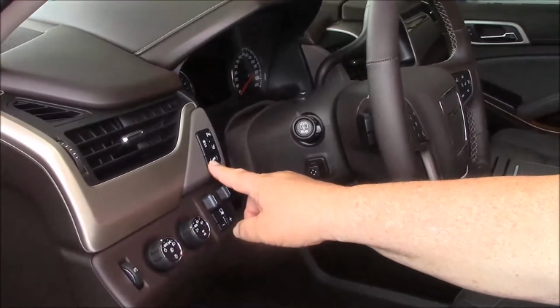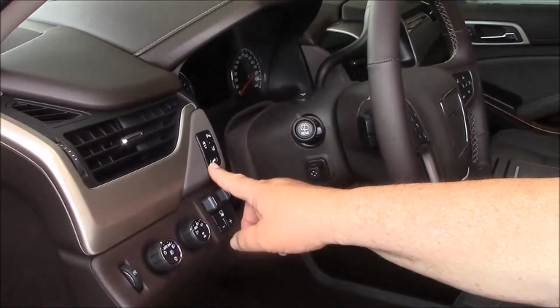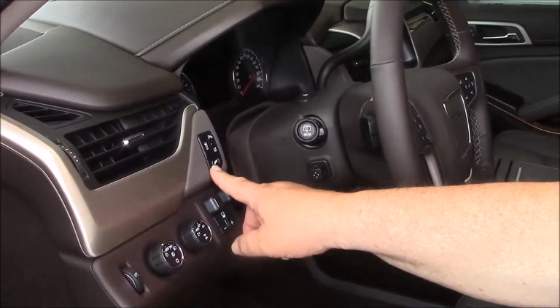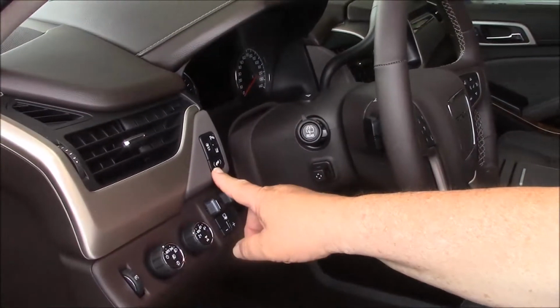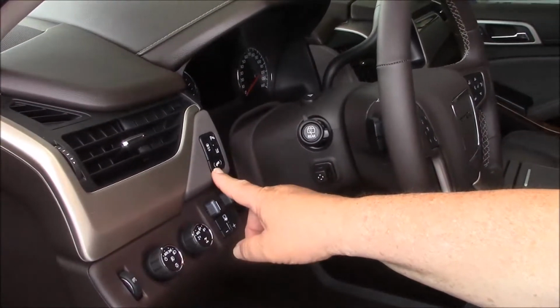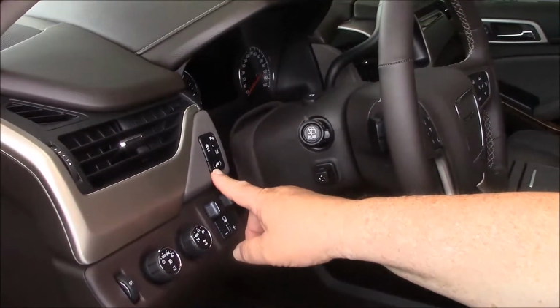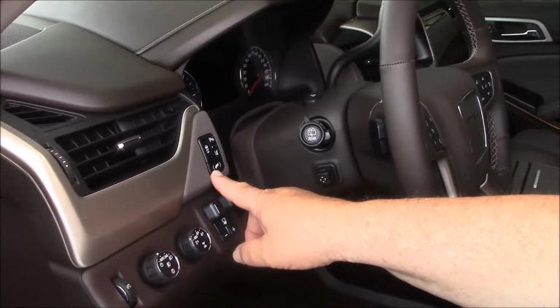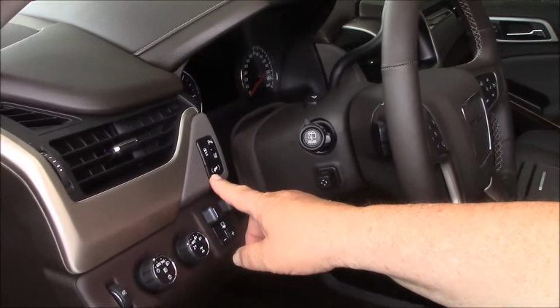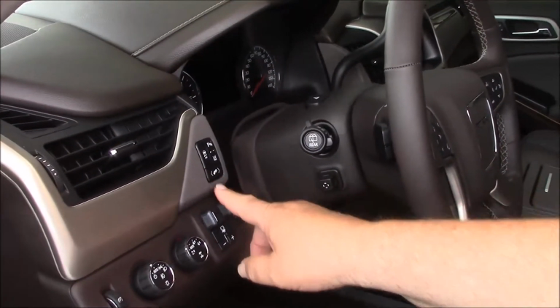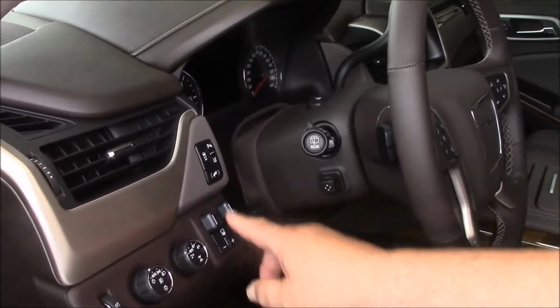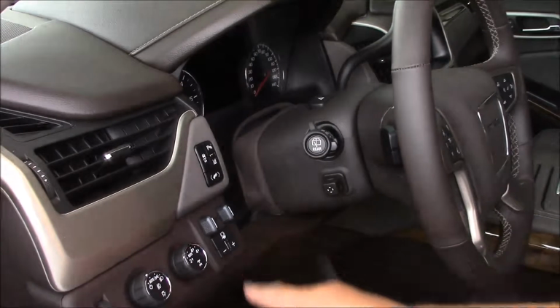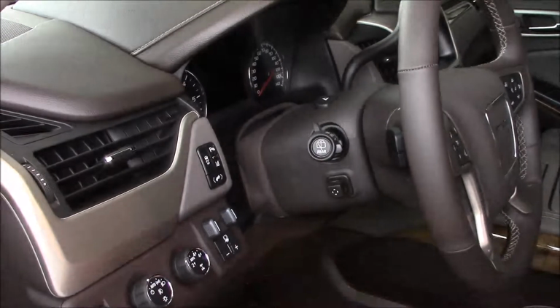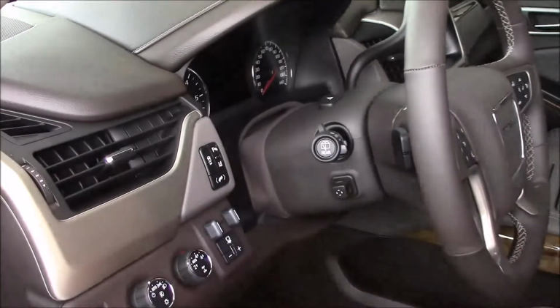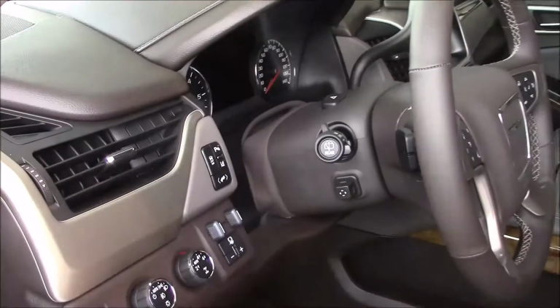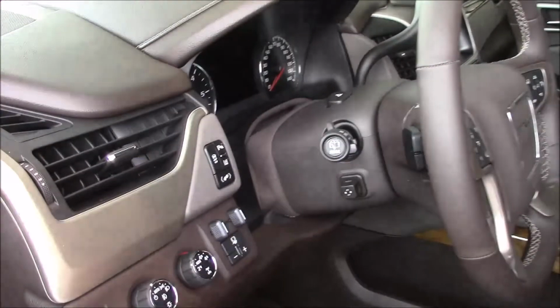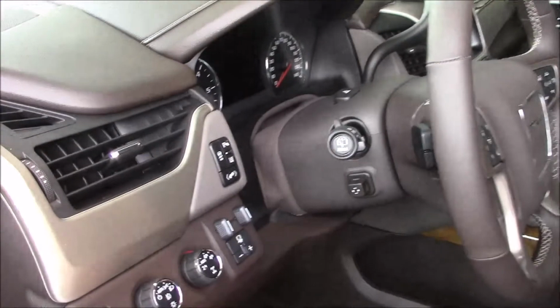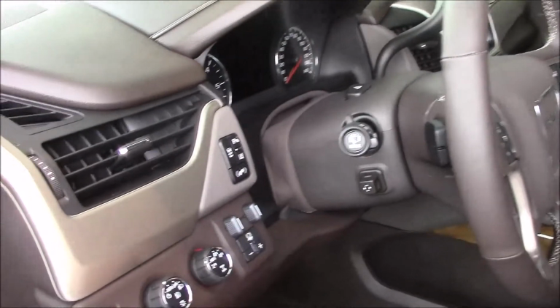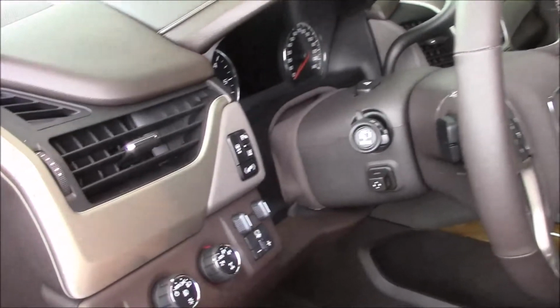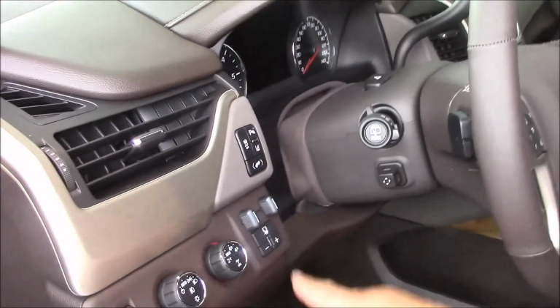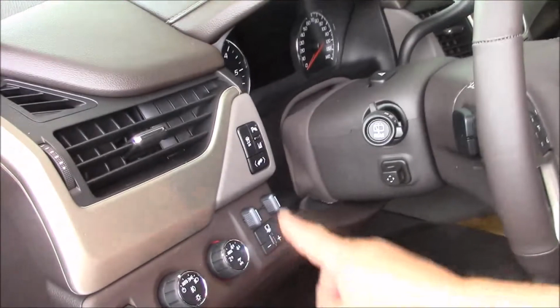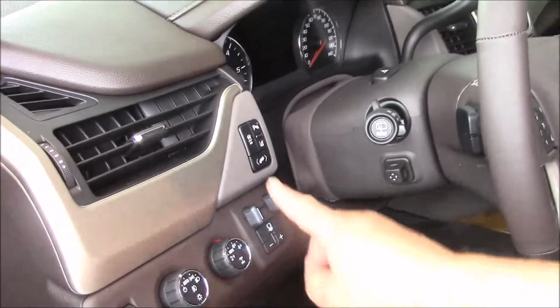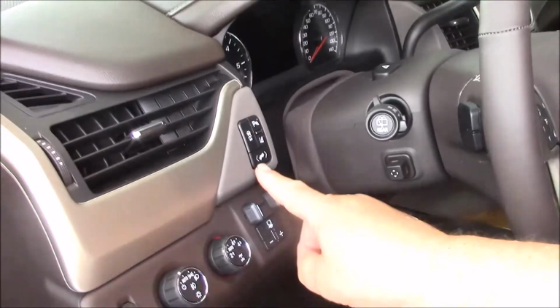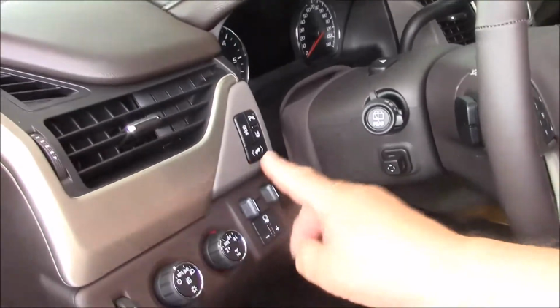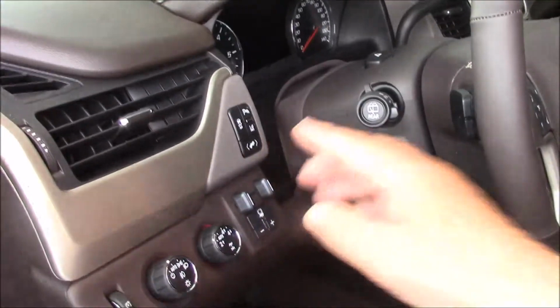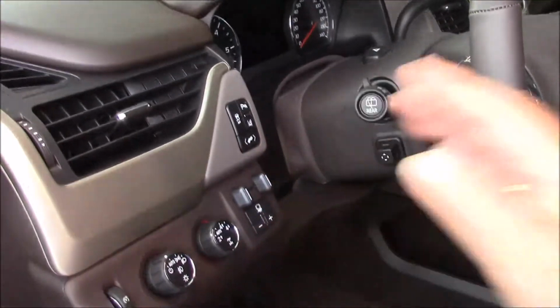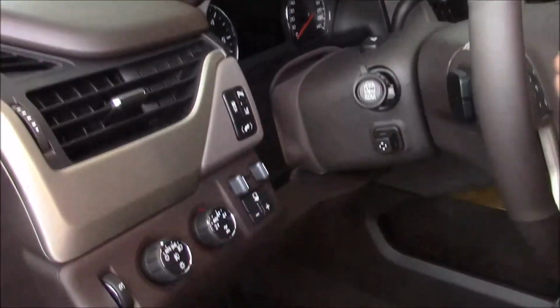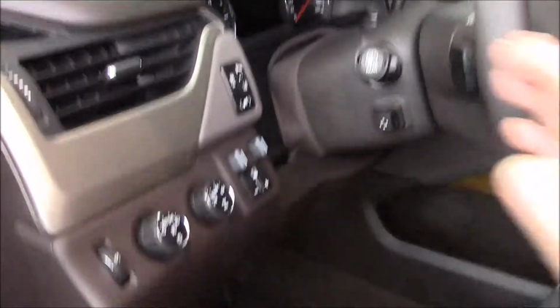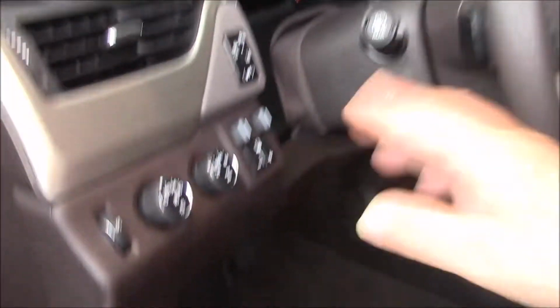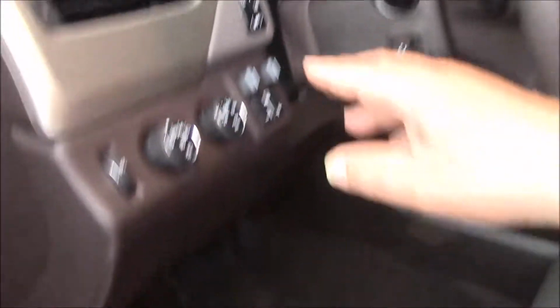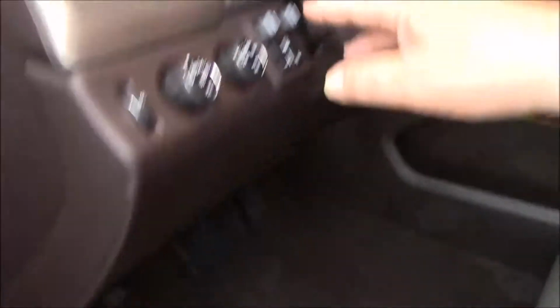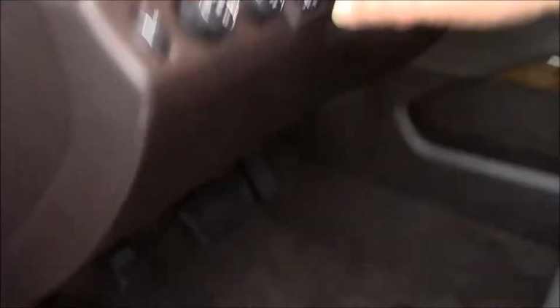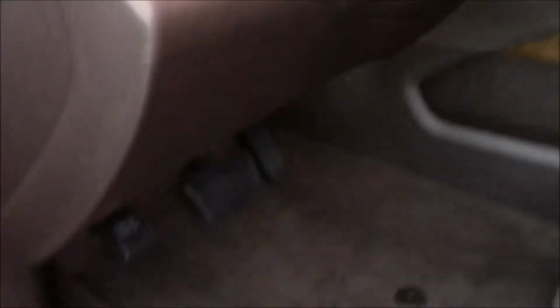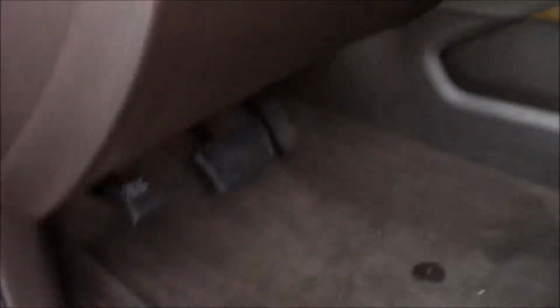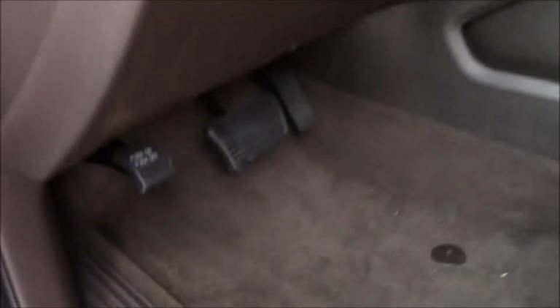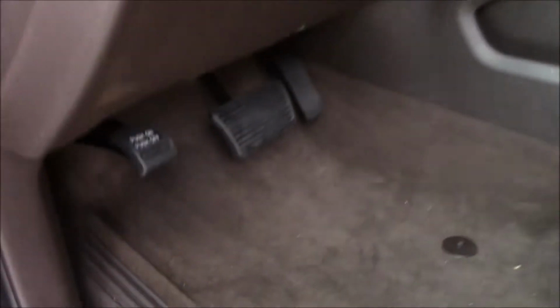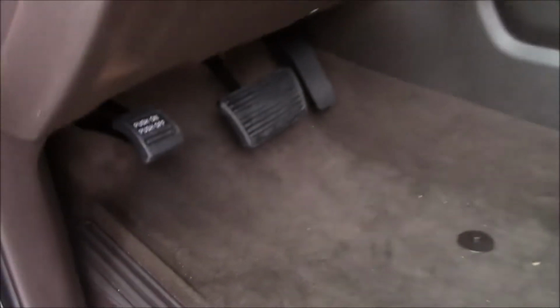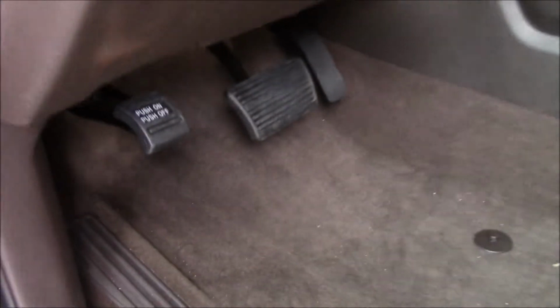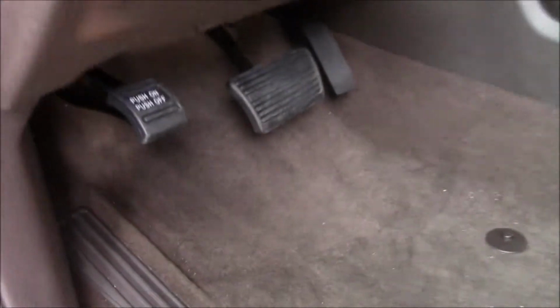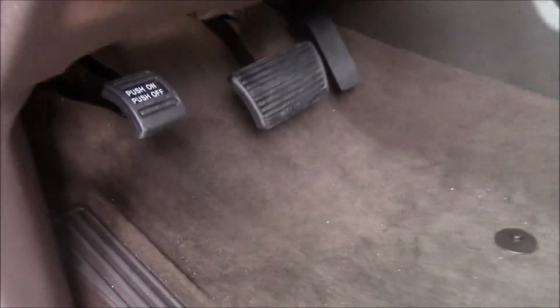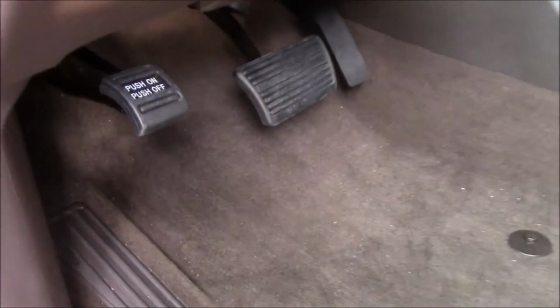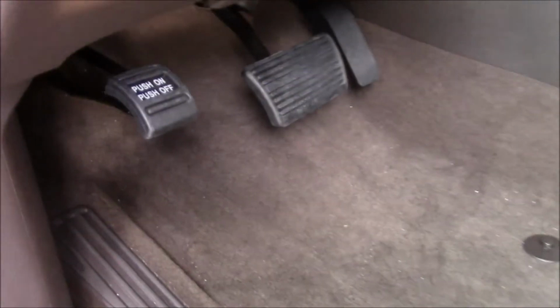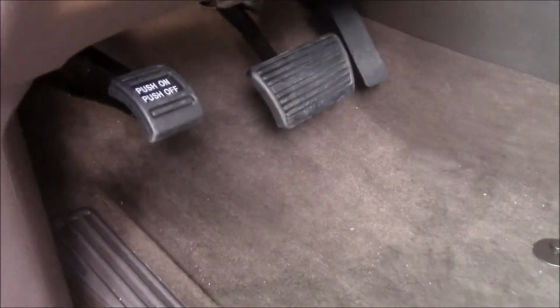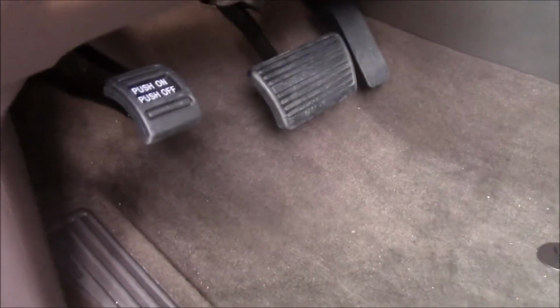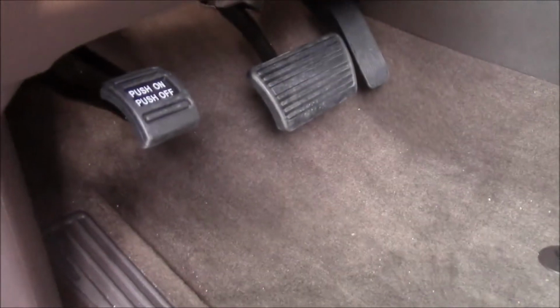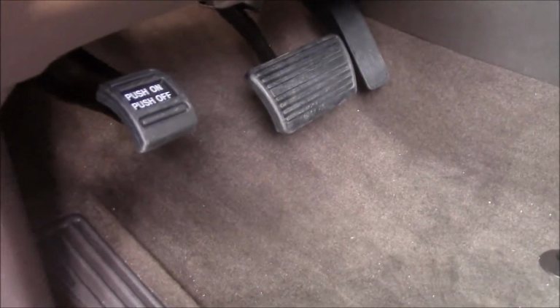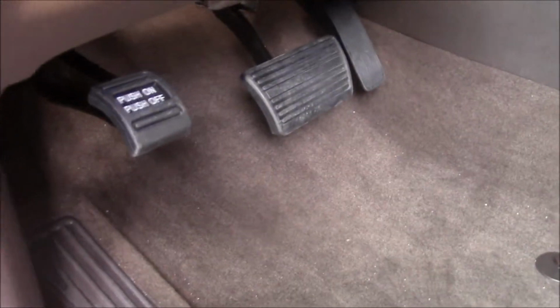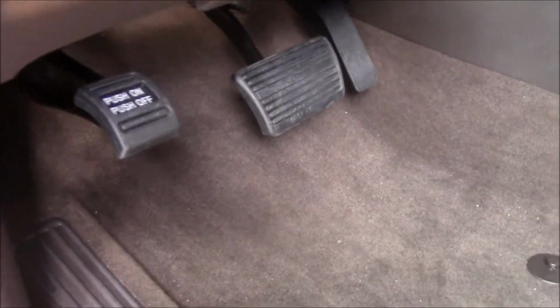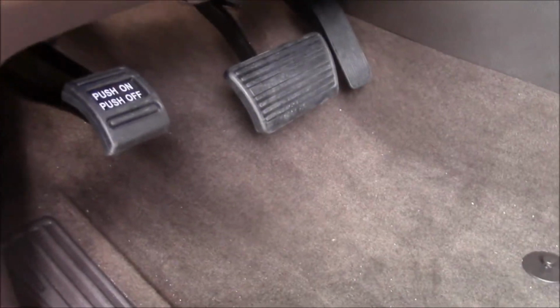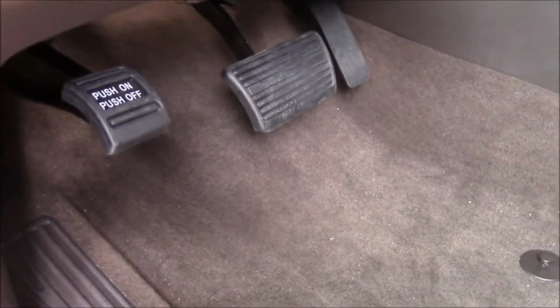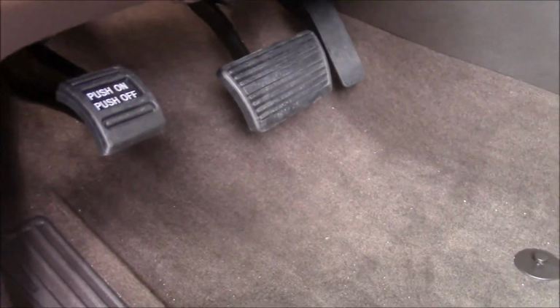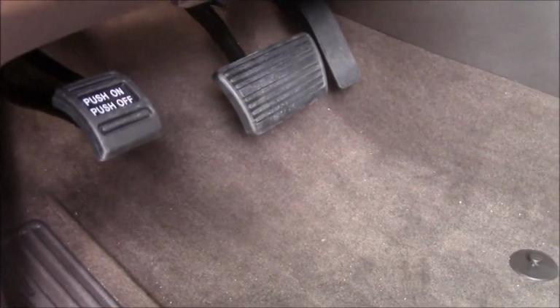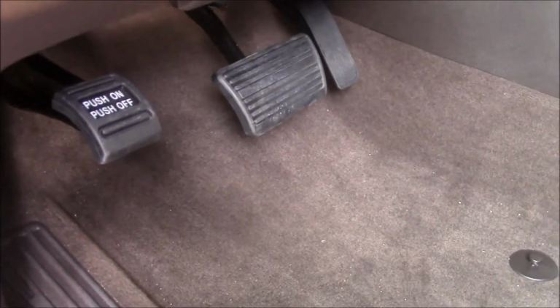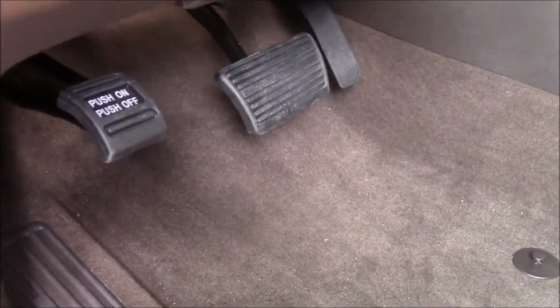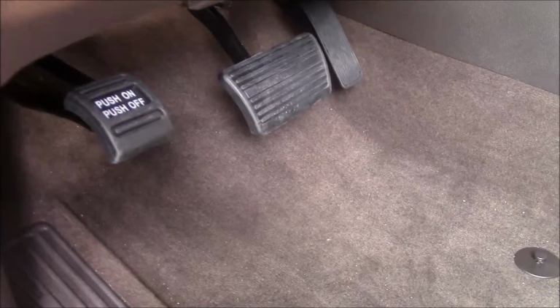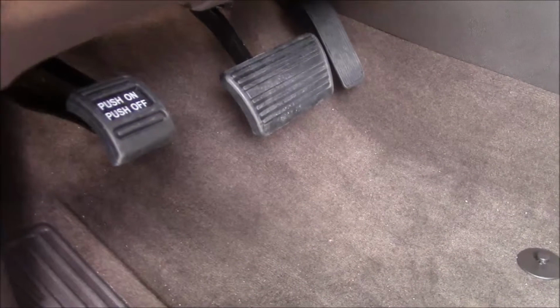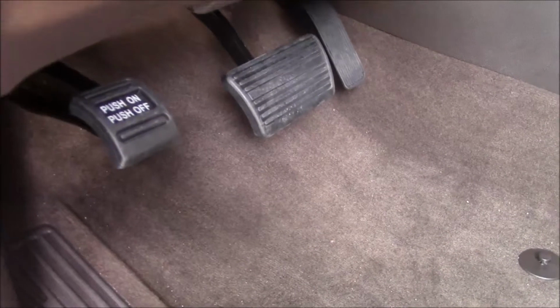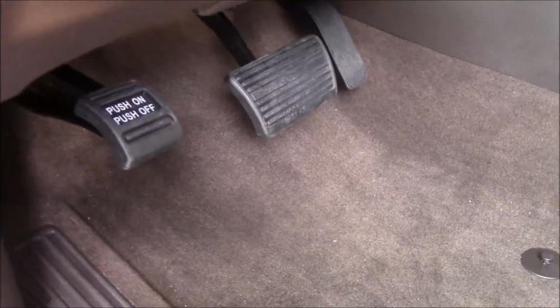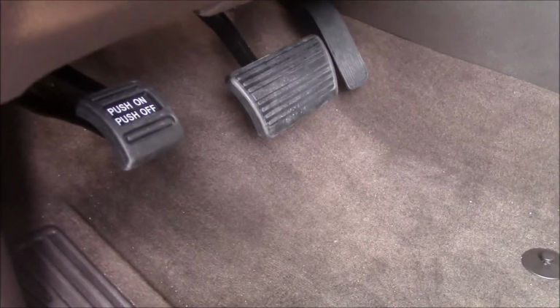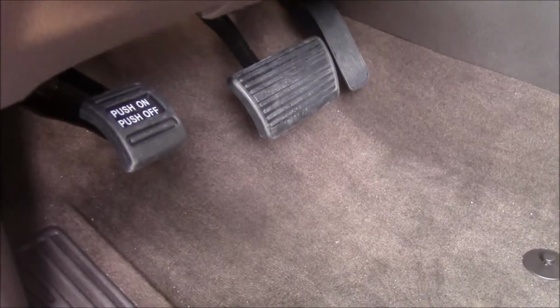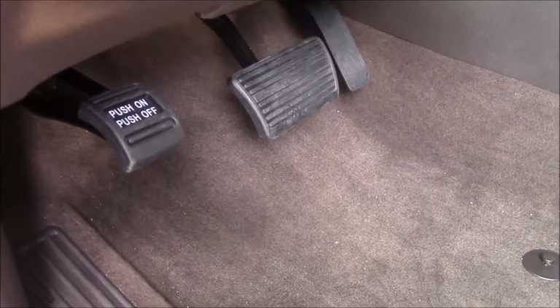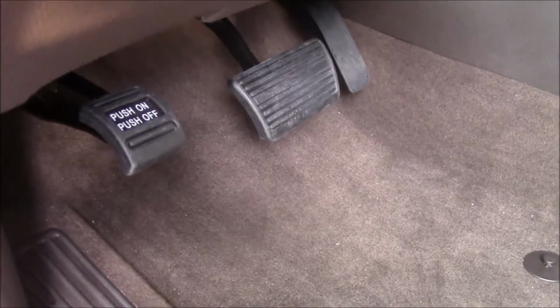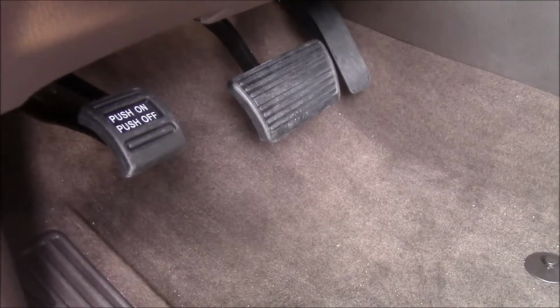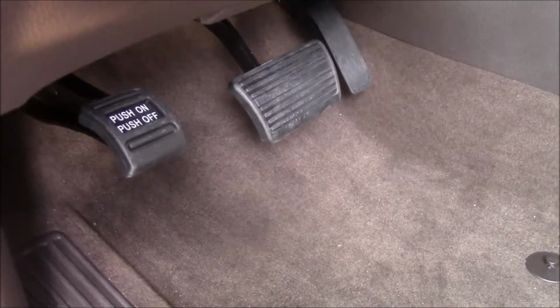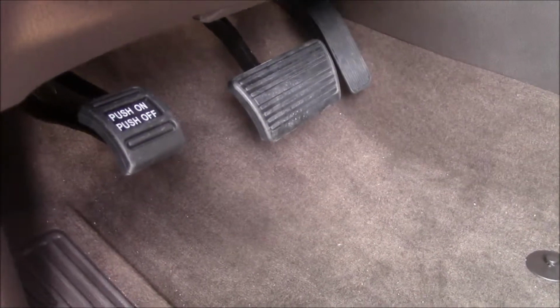This button here controls your foot pedals. It'll go up and down a full two inches, so you don't have to sit quite as close to the steering wheel.